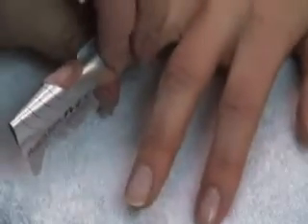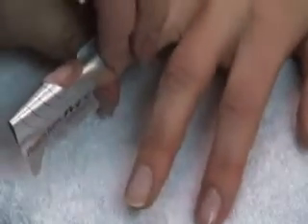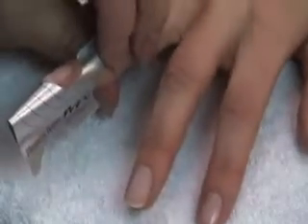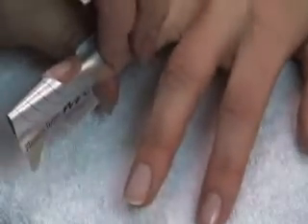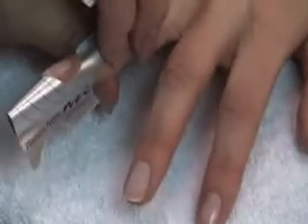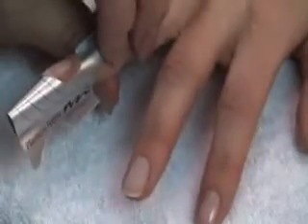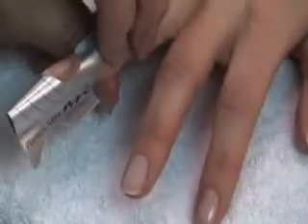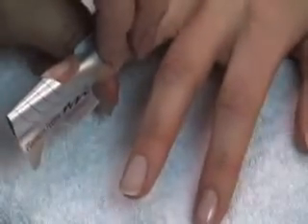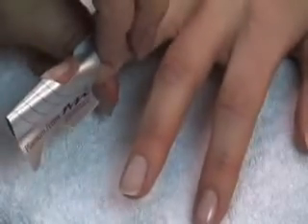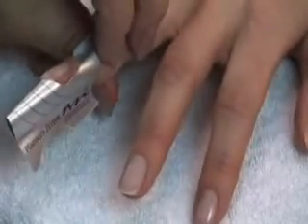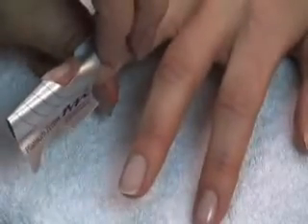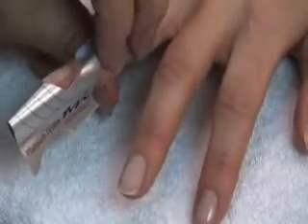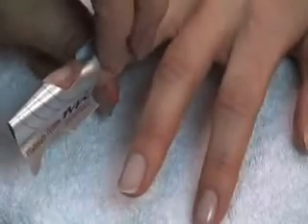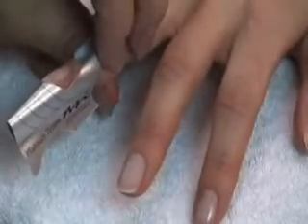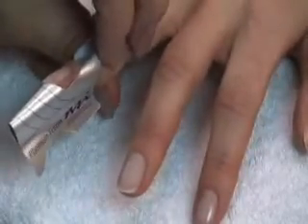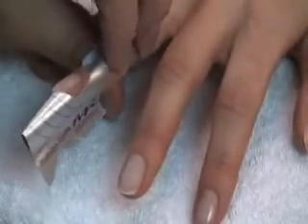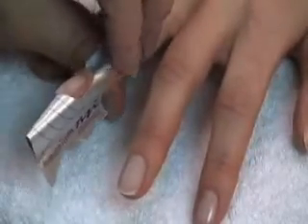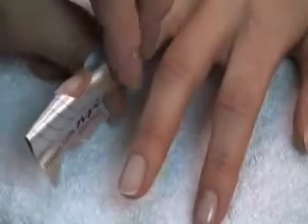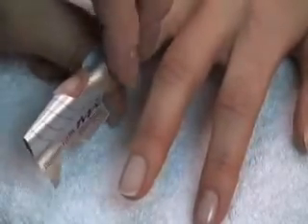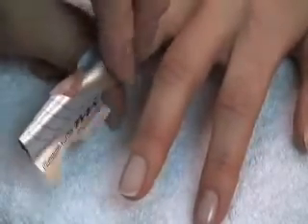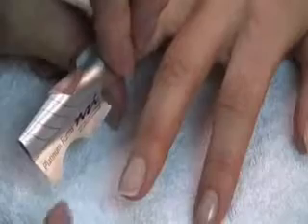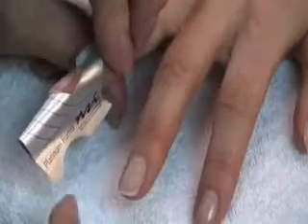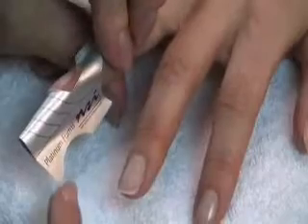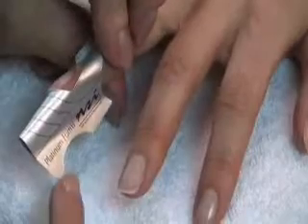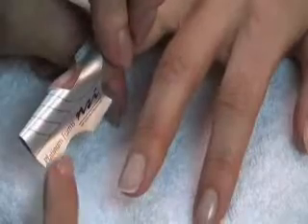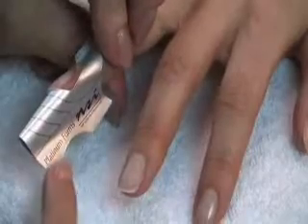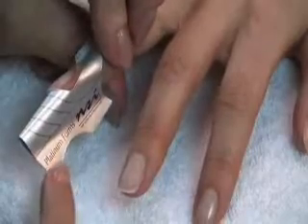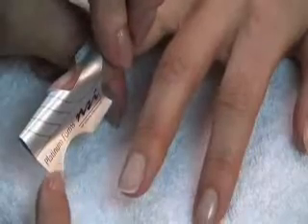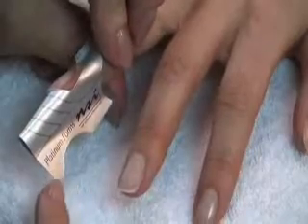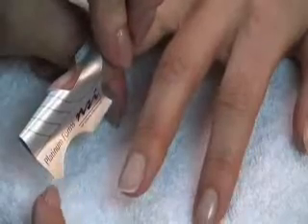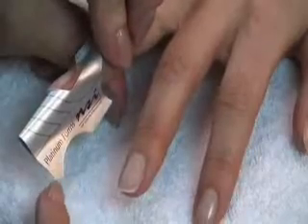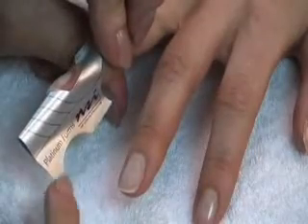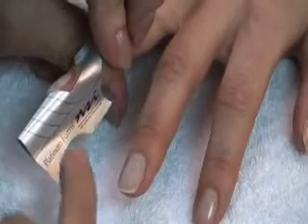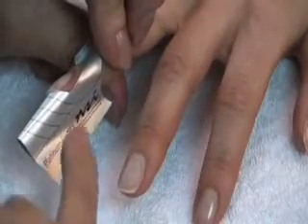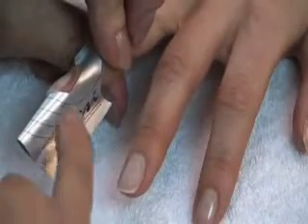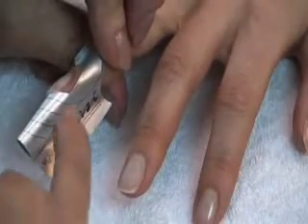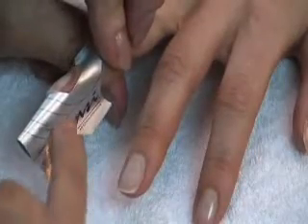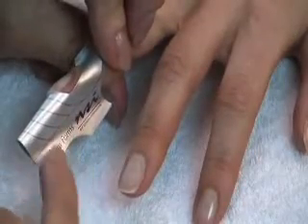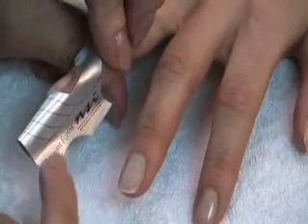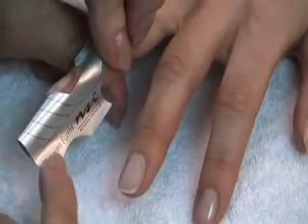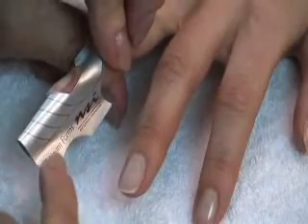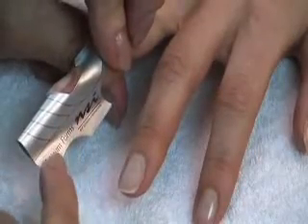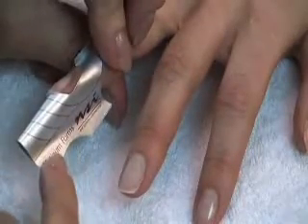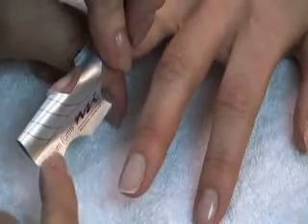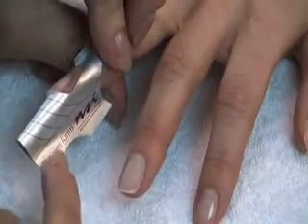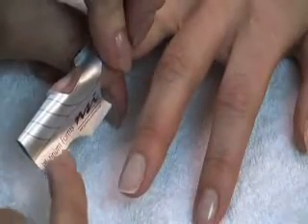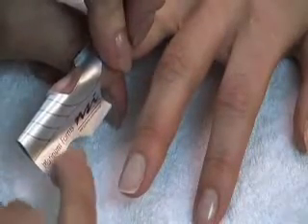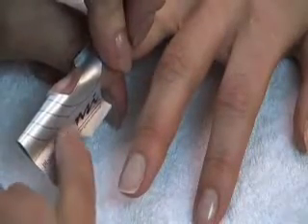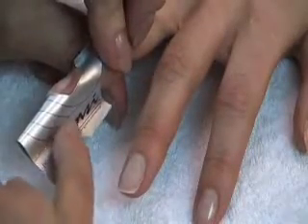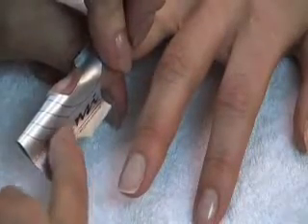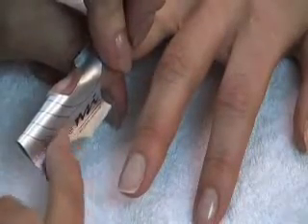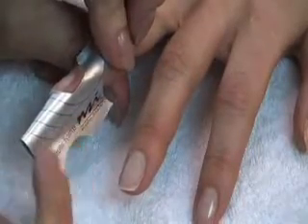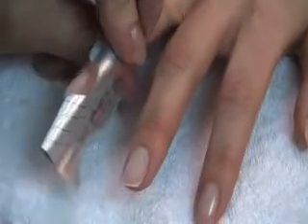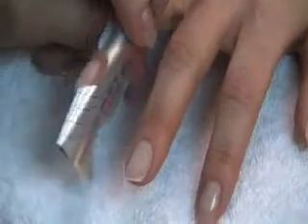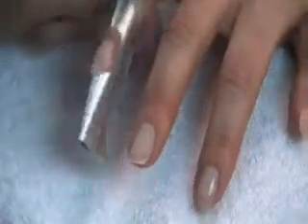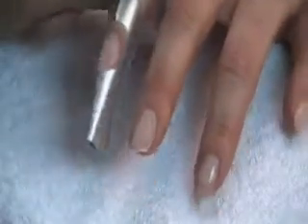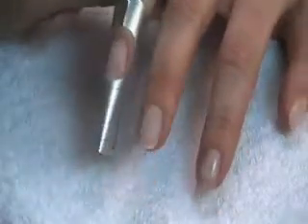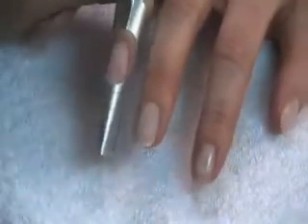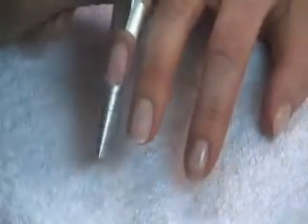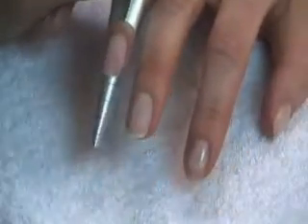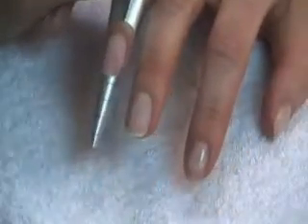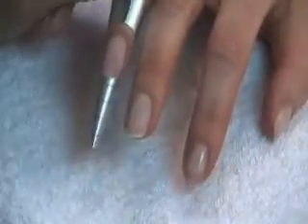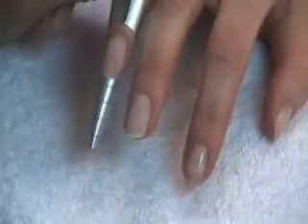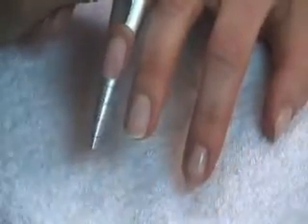Can you look at it from the side view? You can see also that the tabs are close together evenly, which means that the form is on straight.